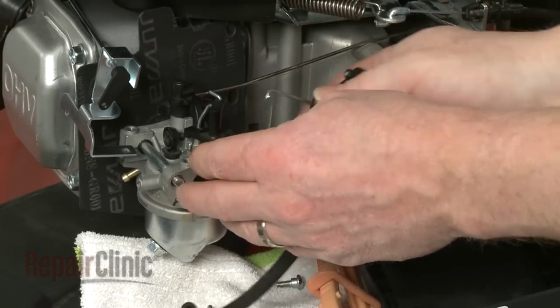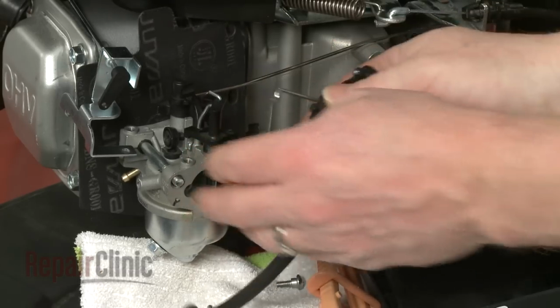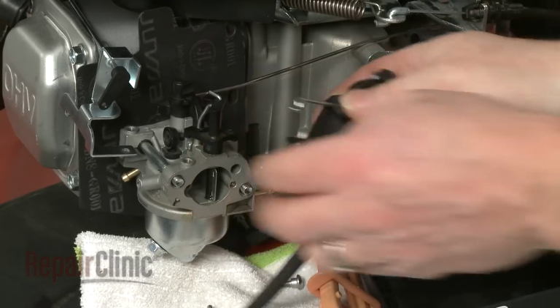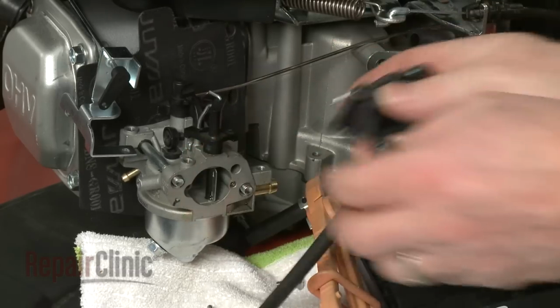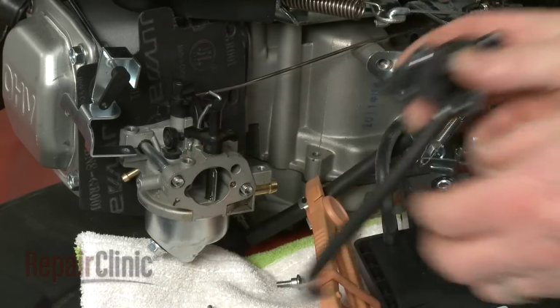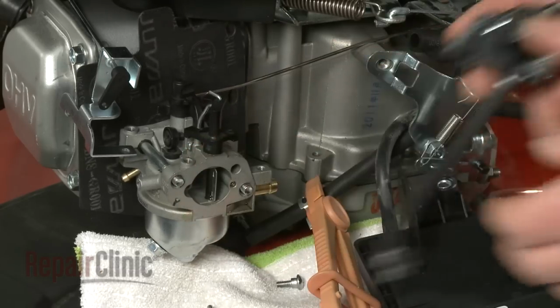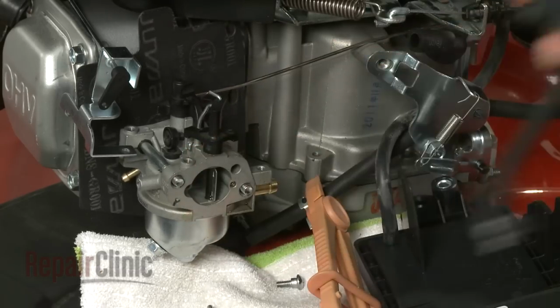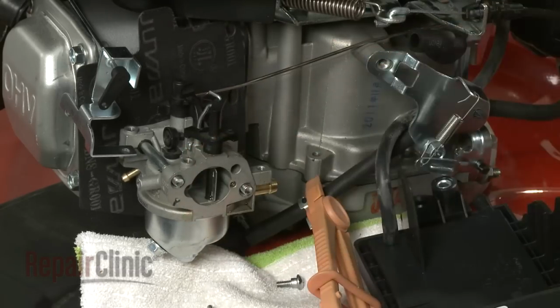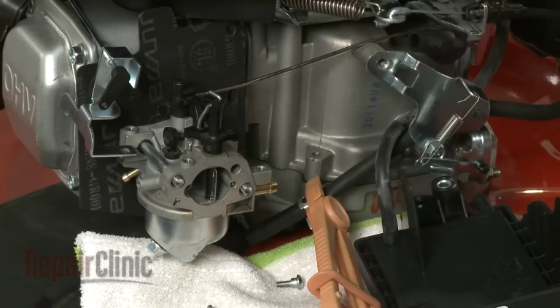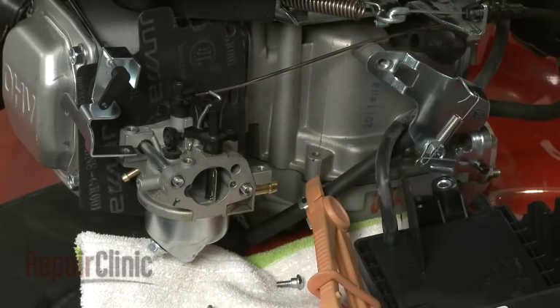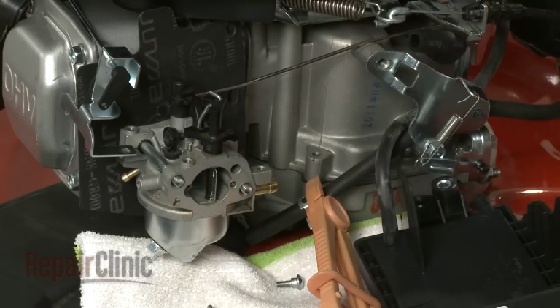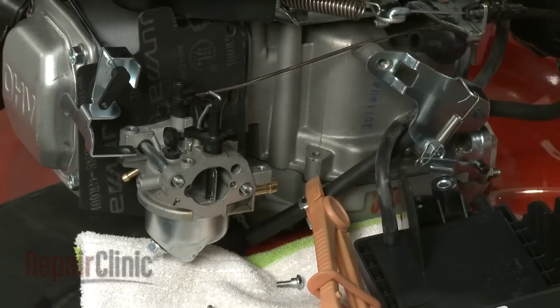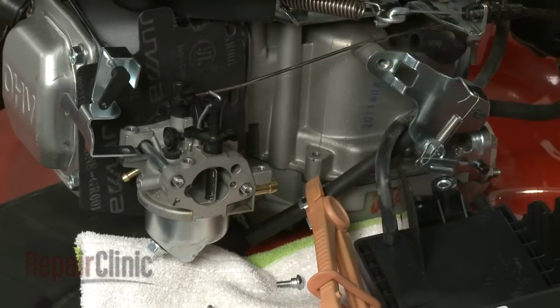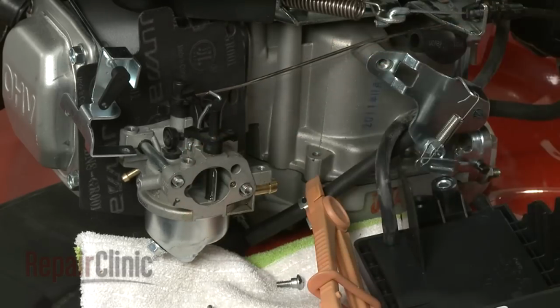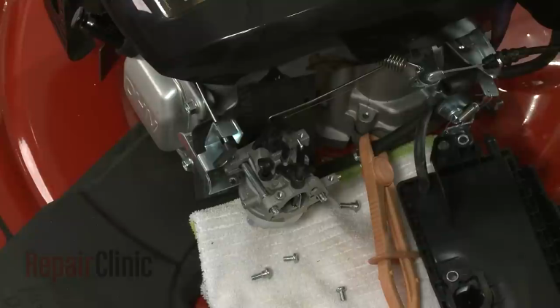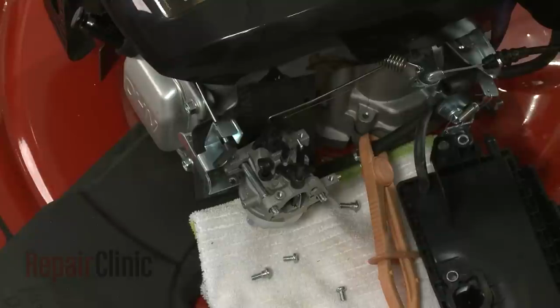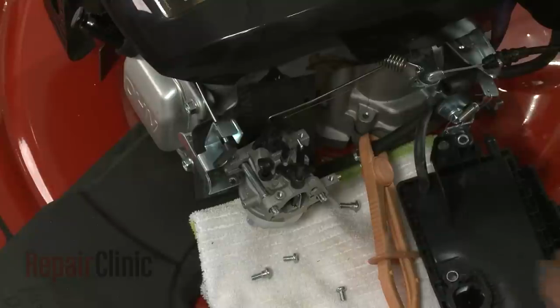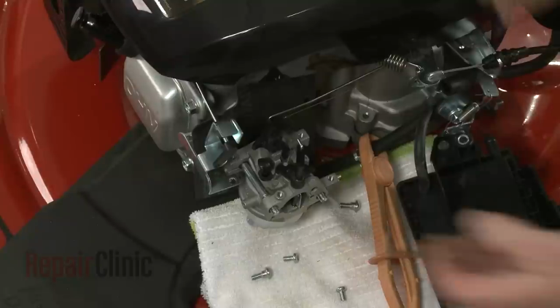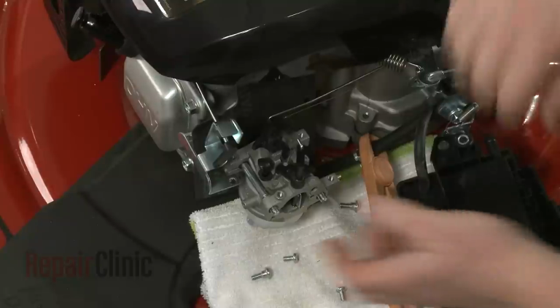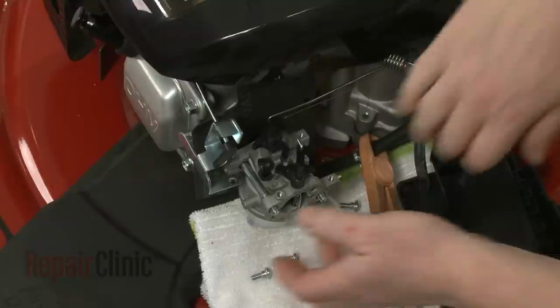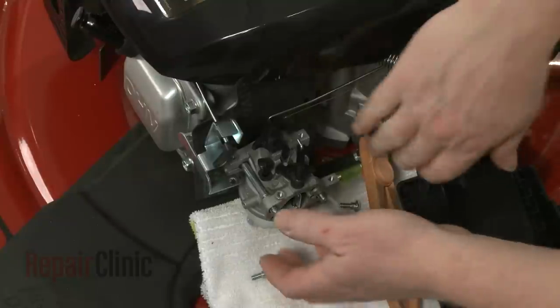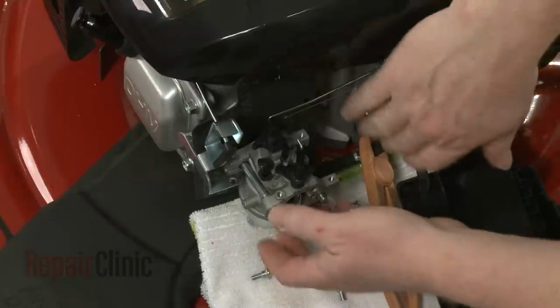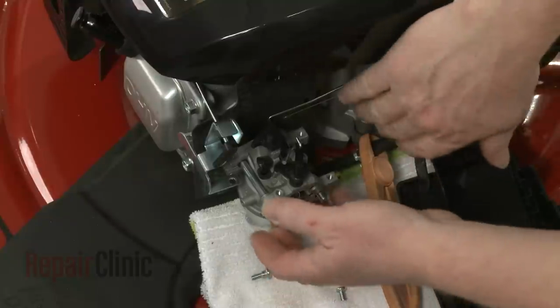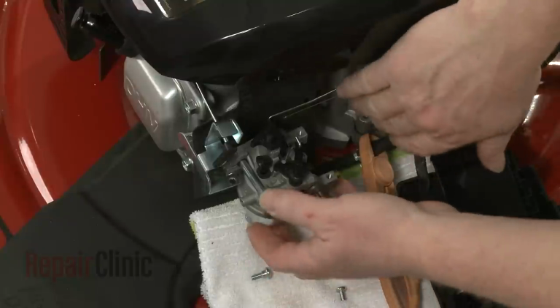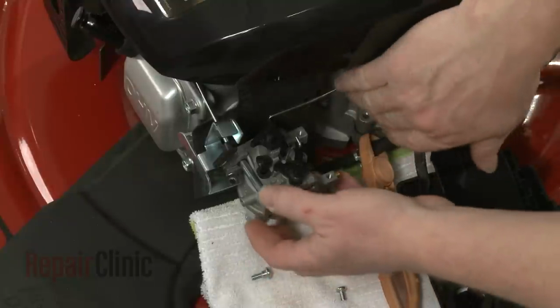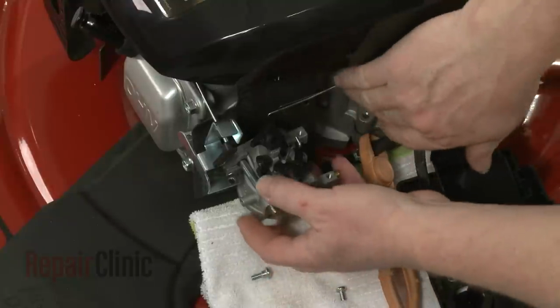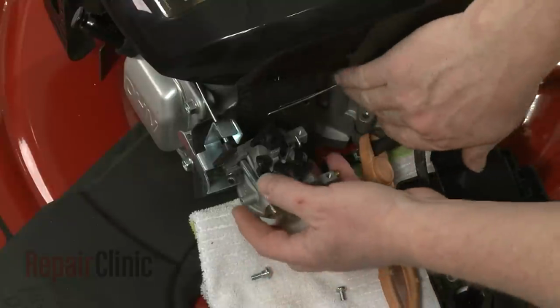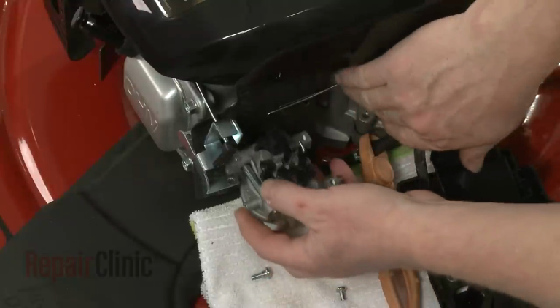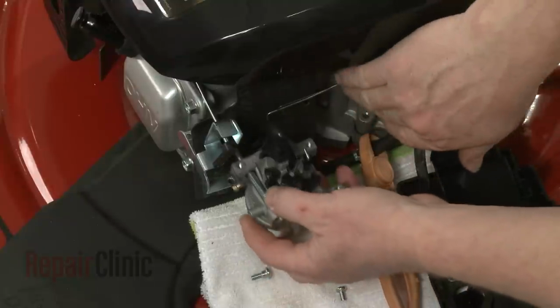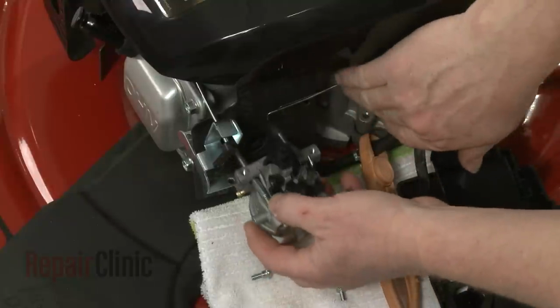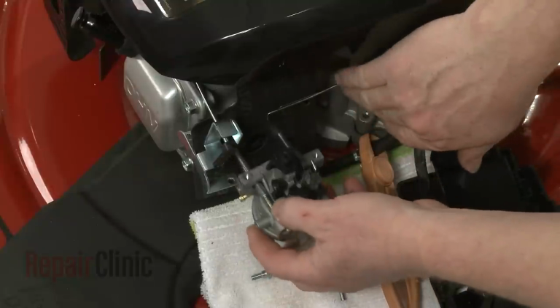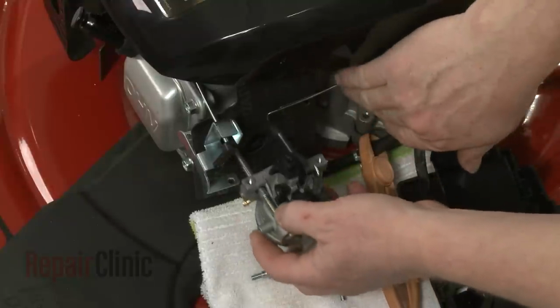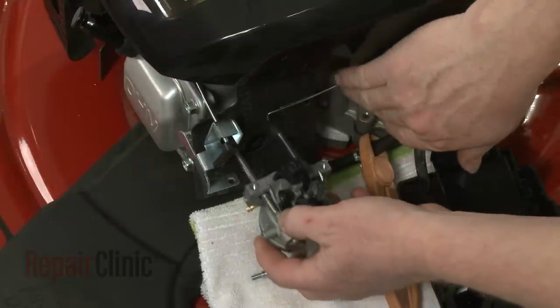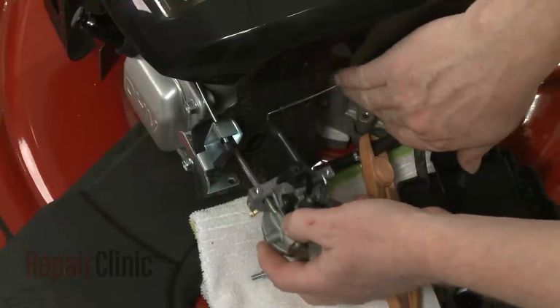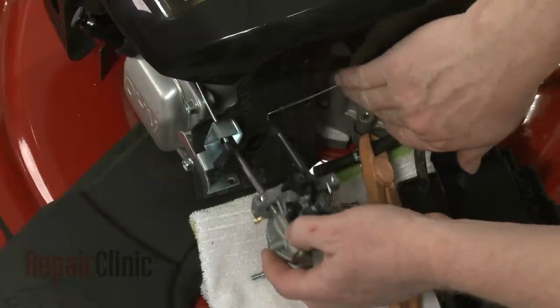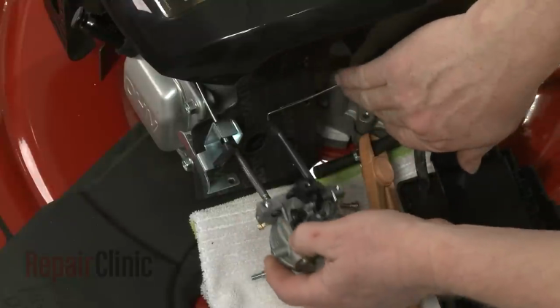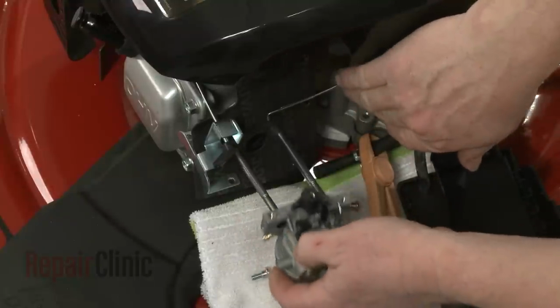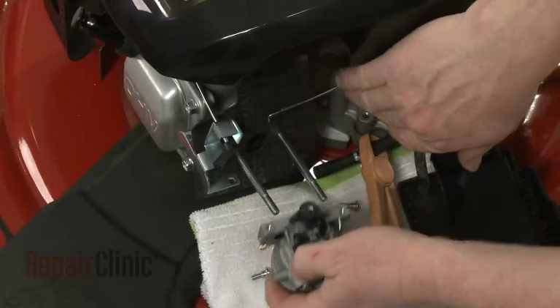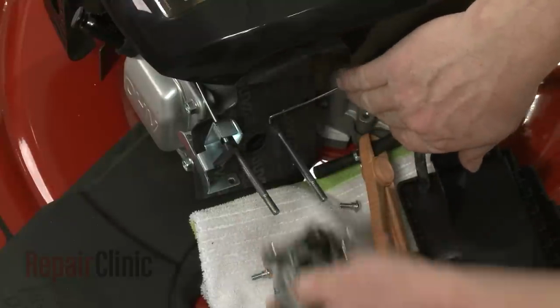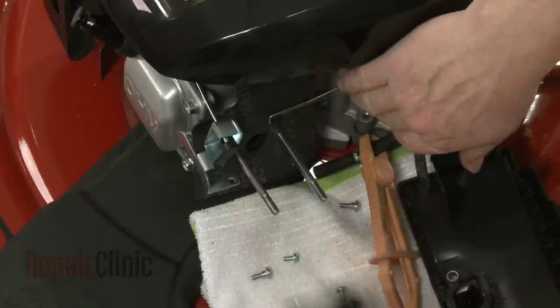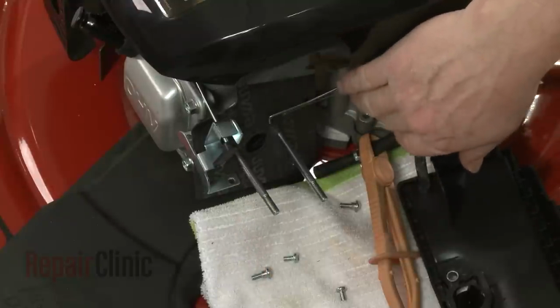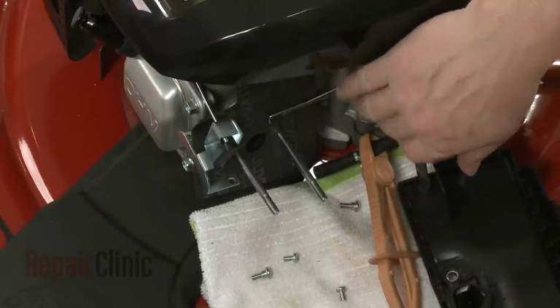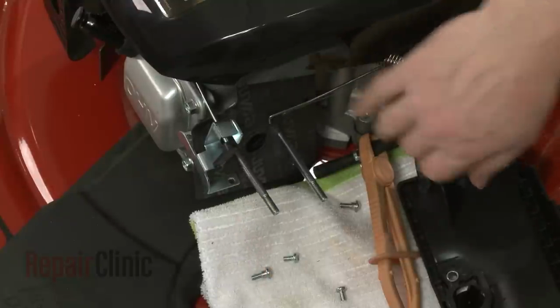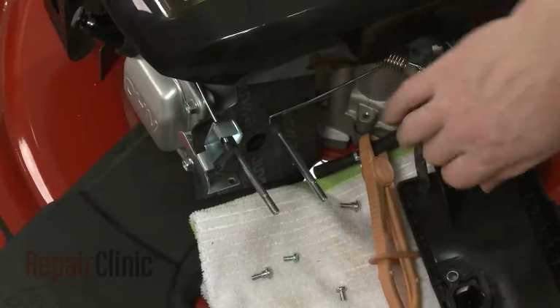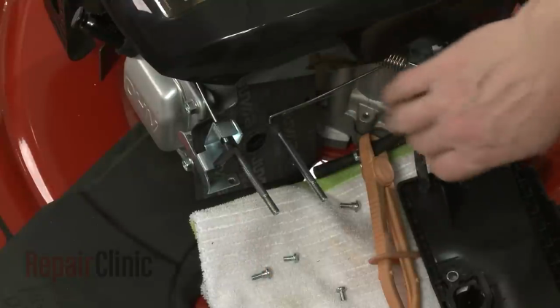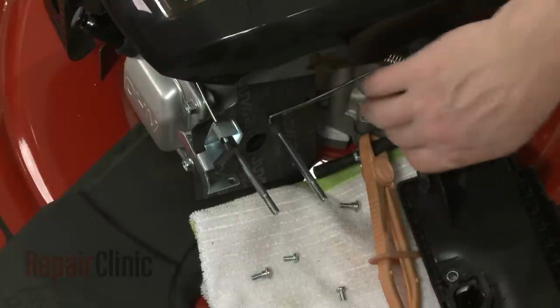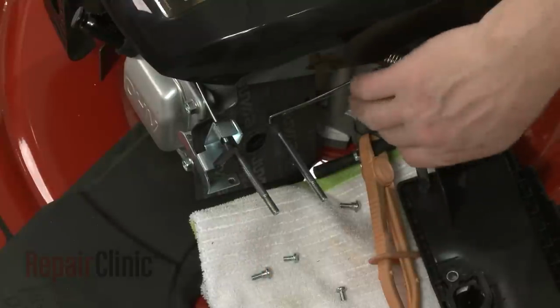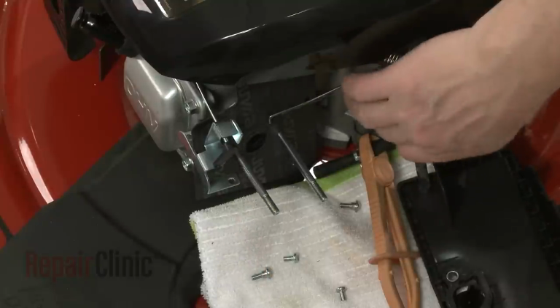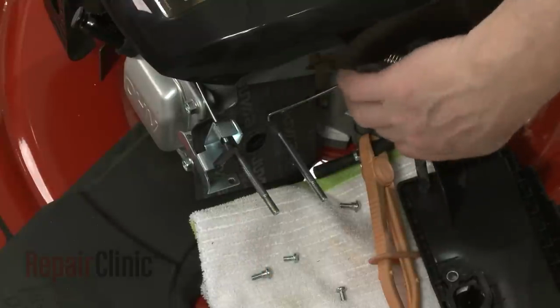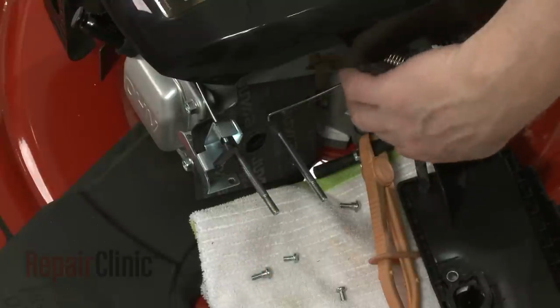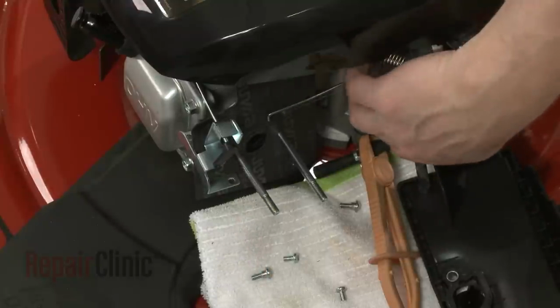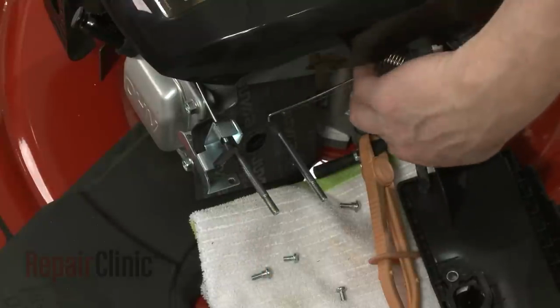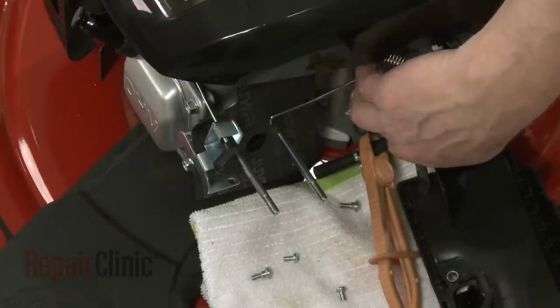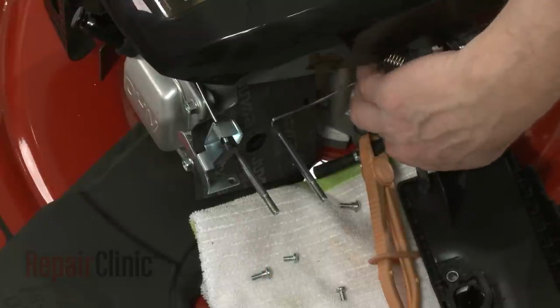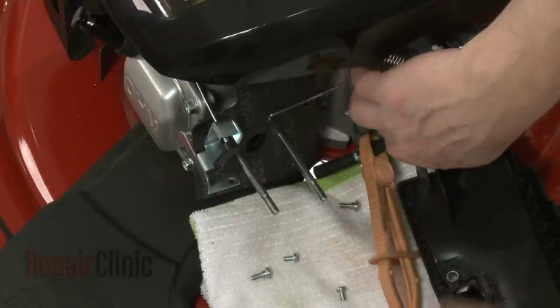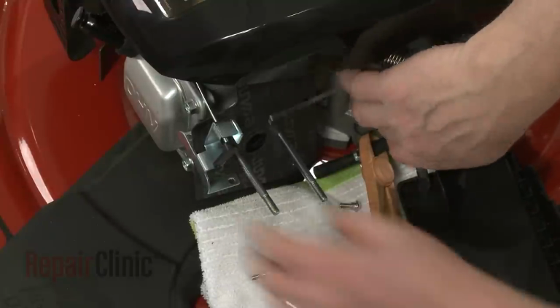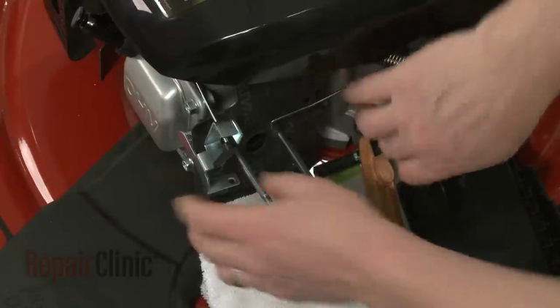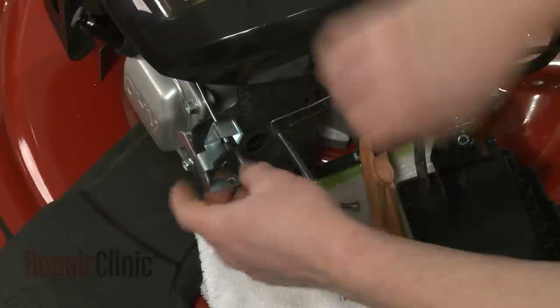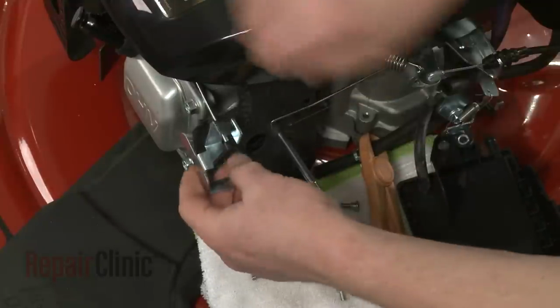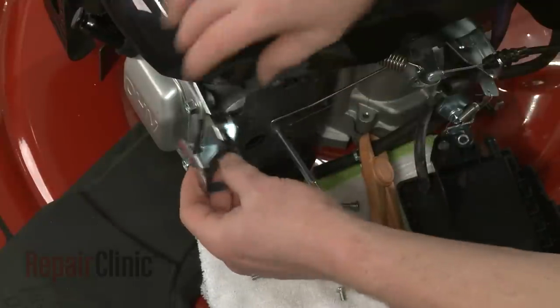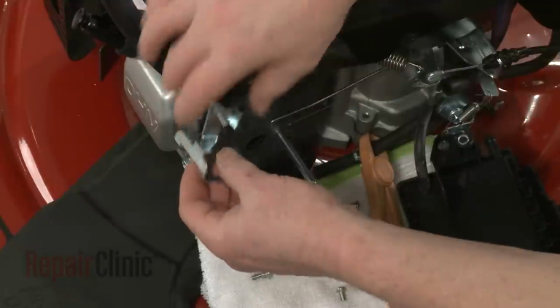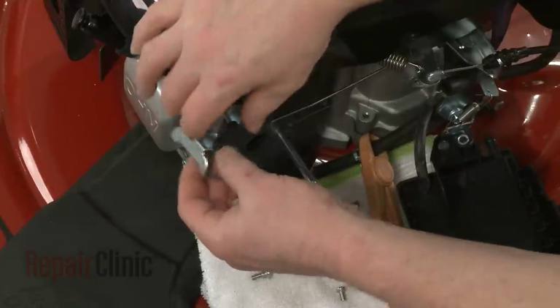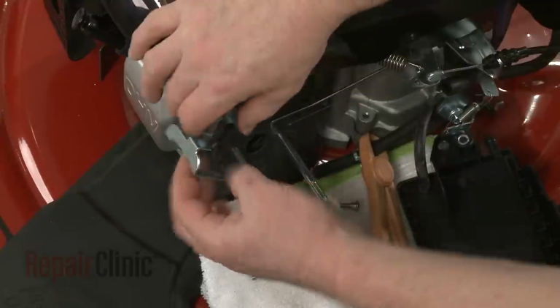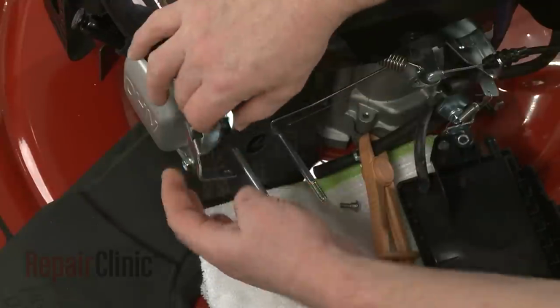You can now slide the old carburetor off of the mounting bolts and remove the gasket.